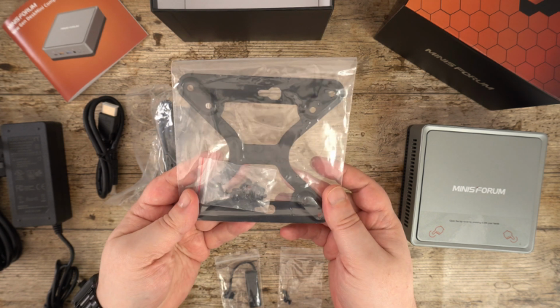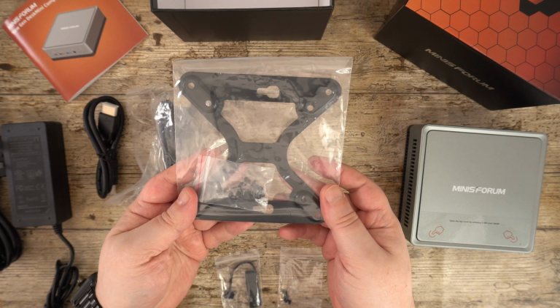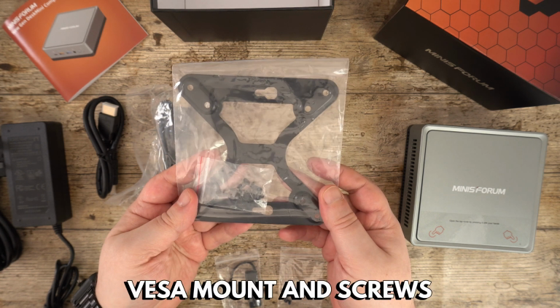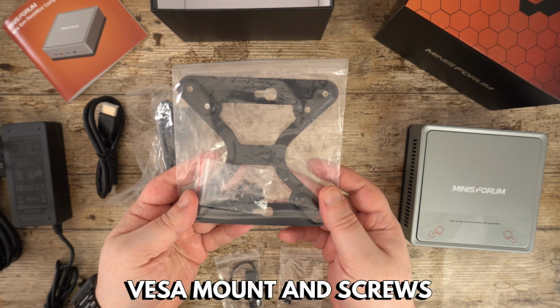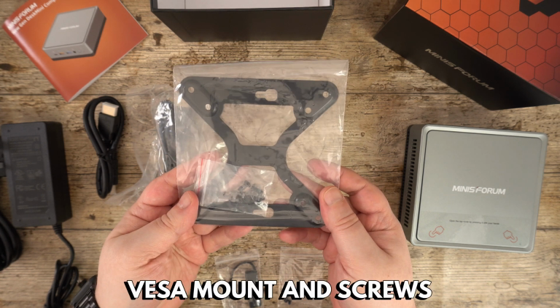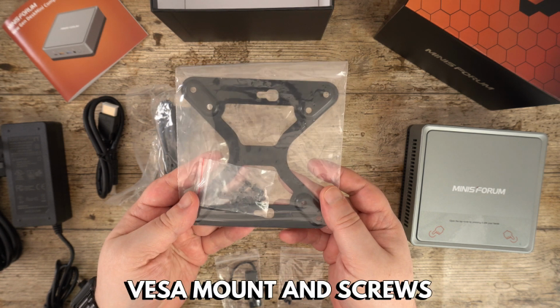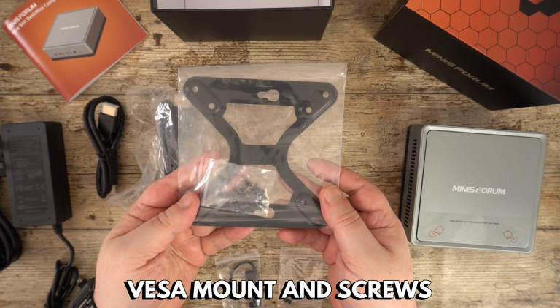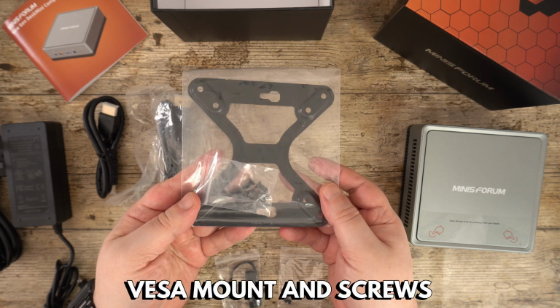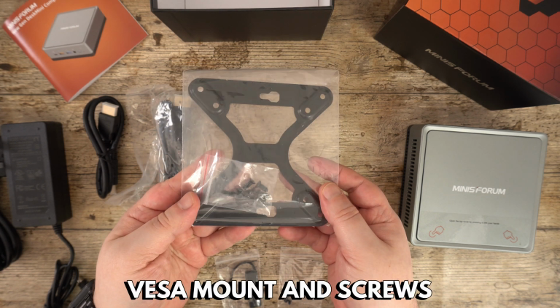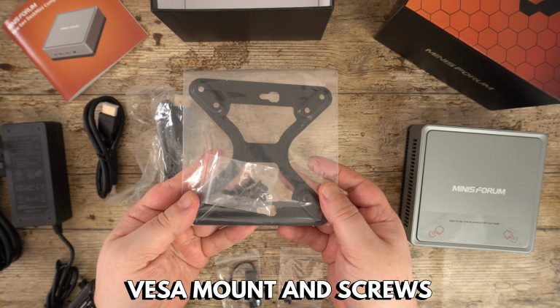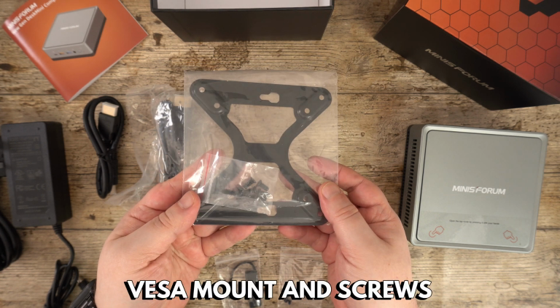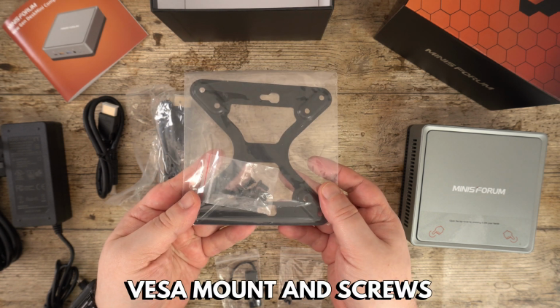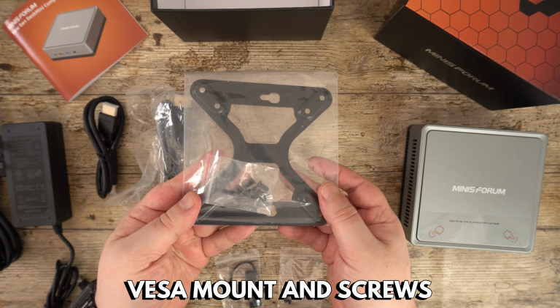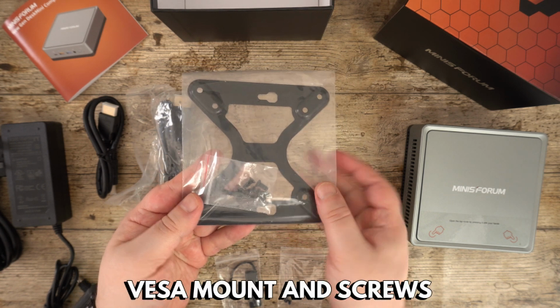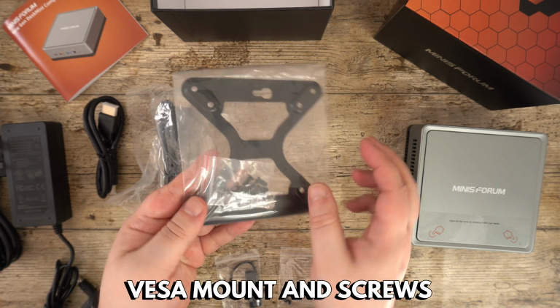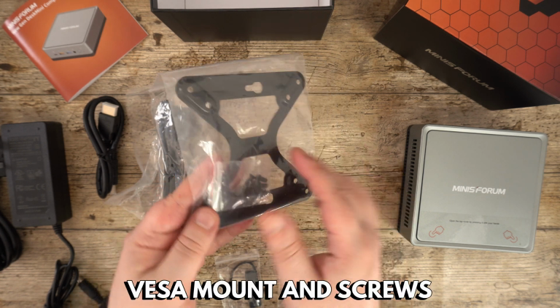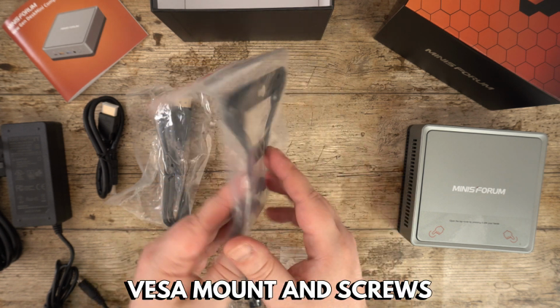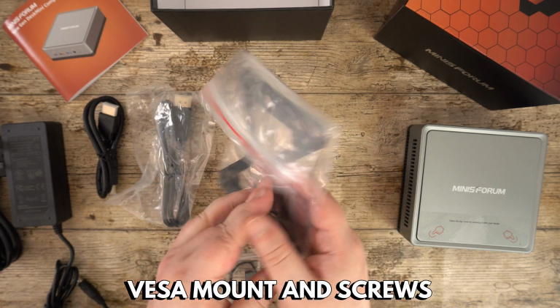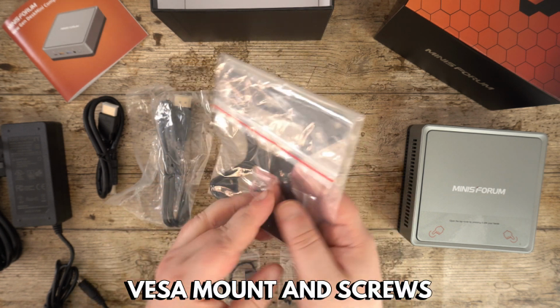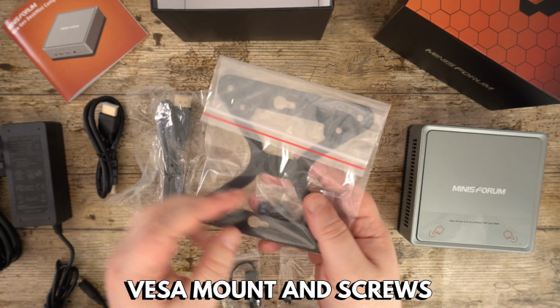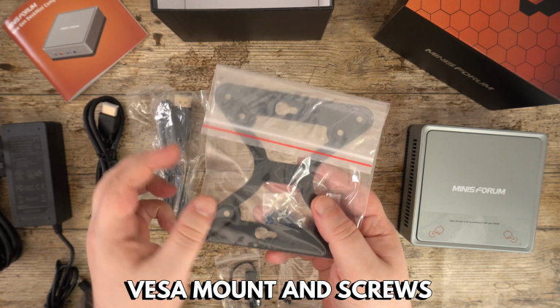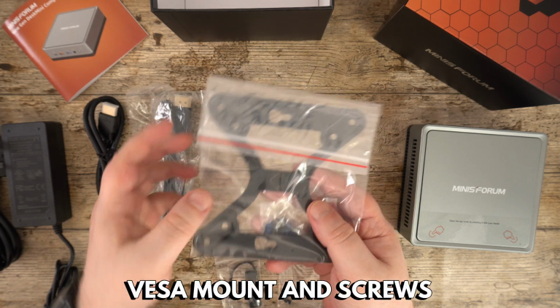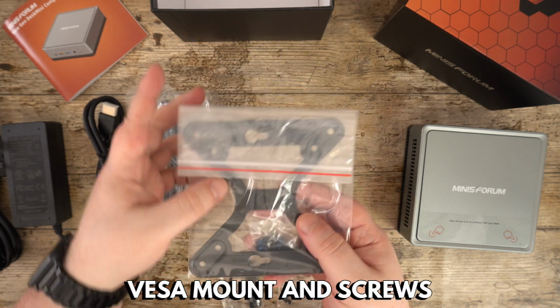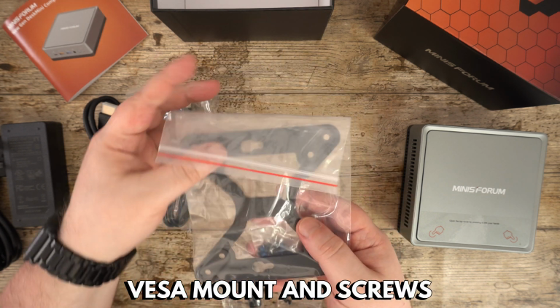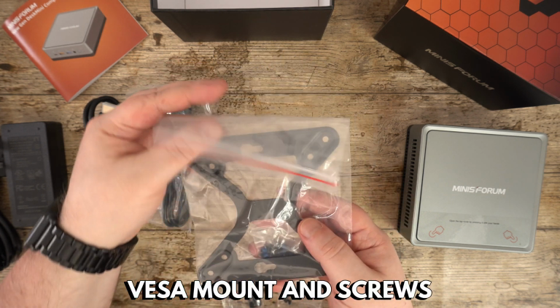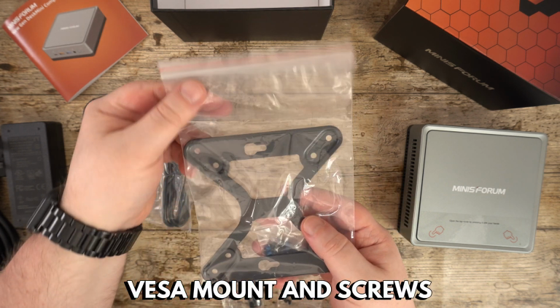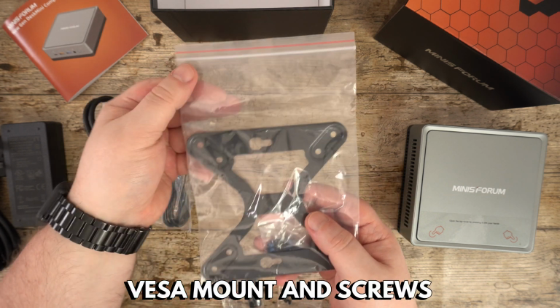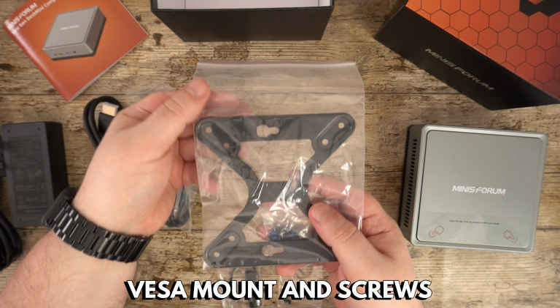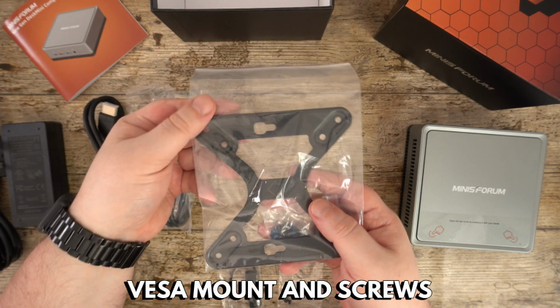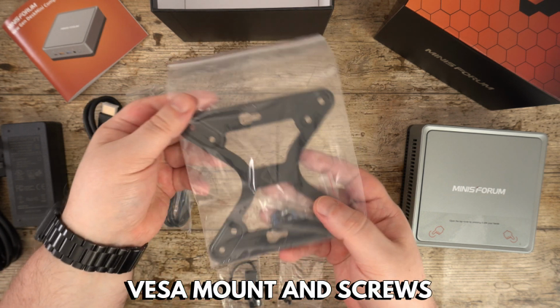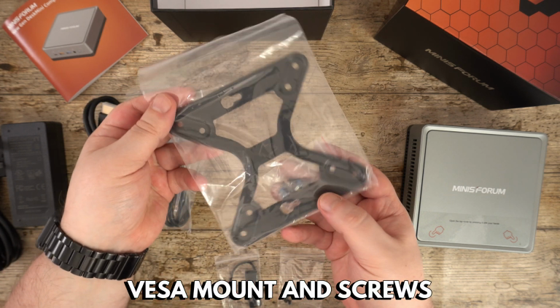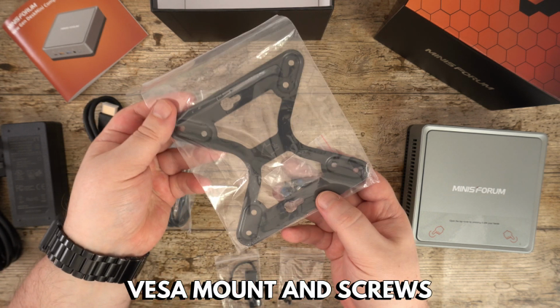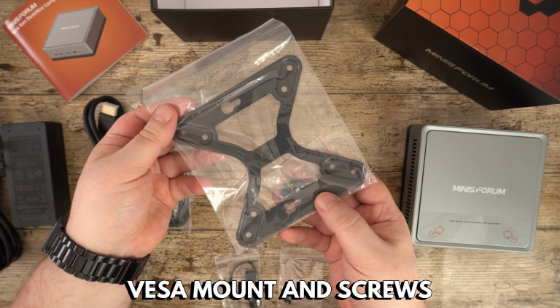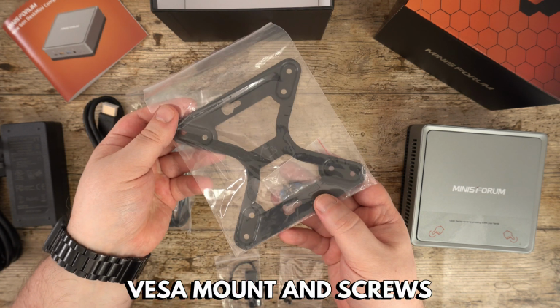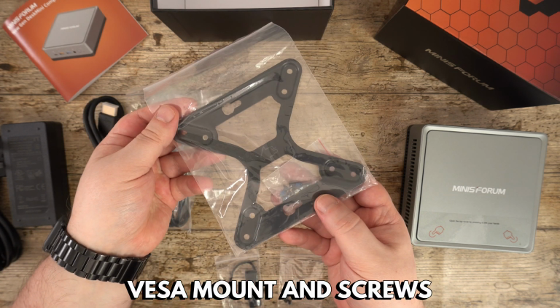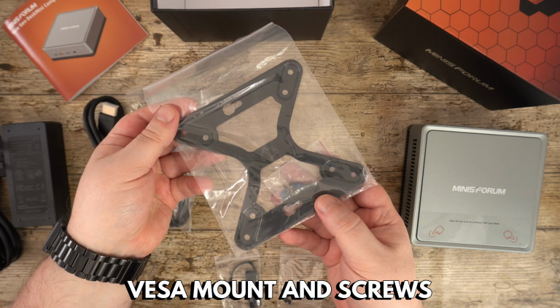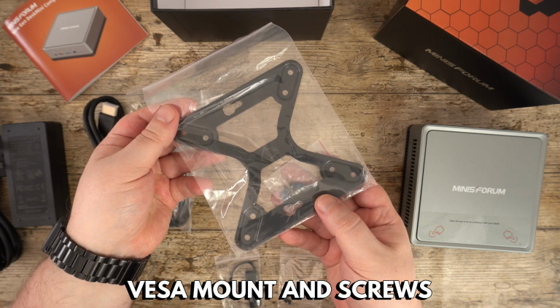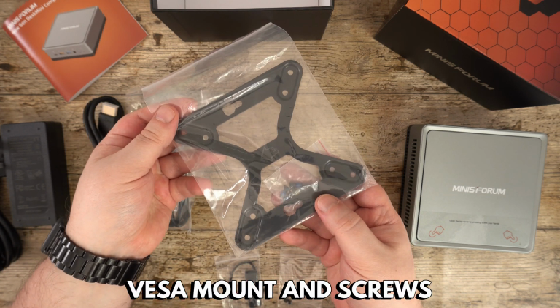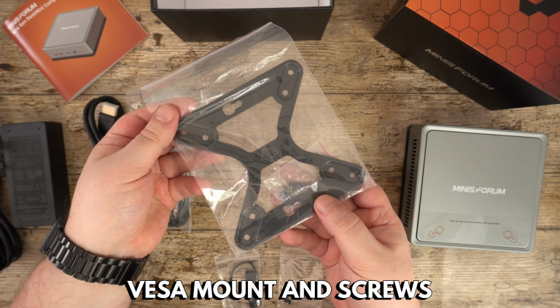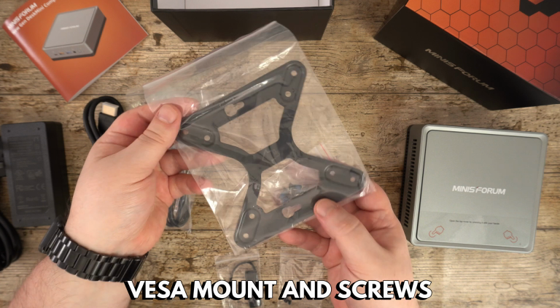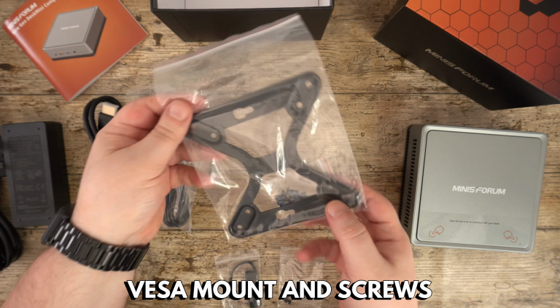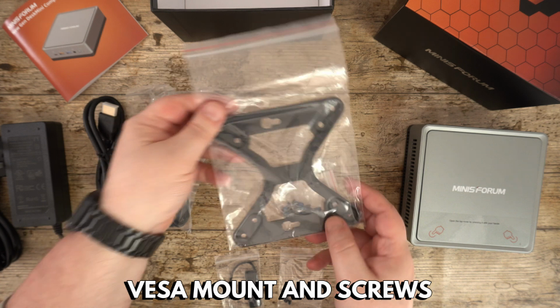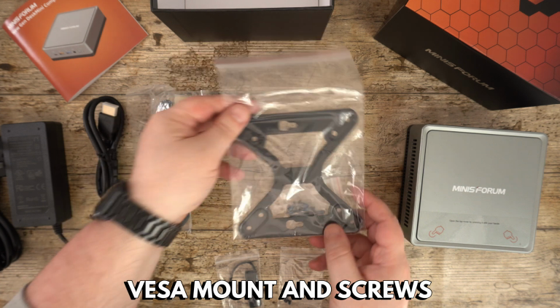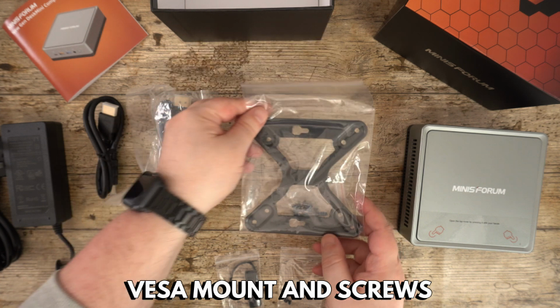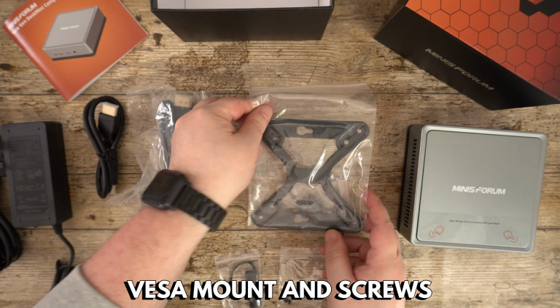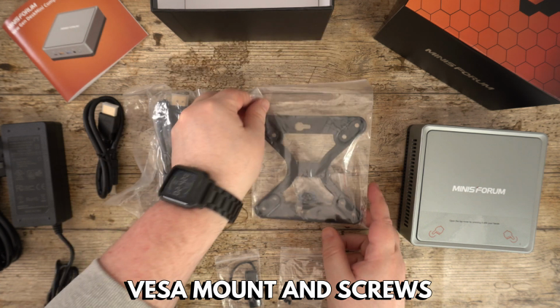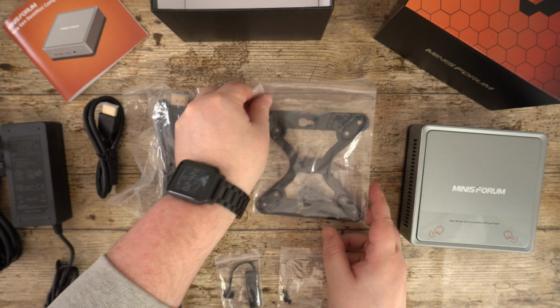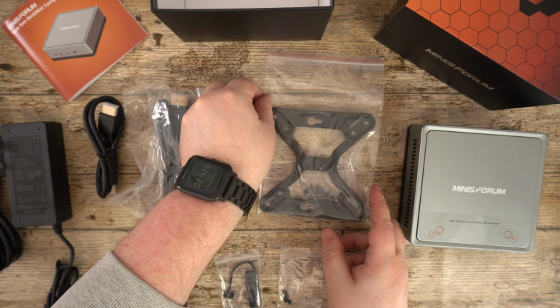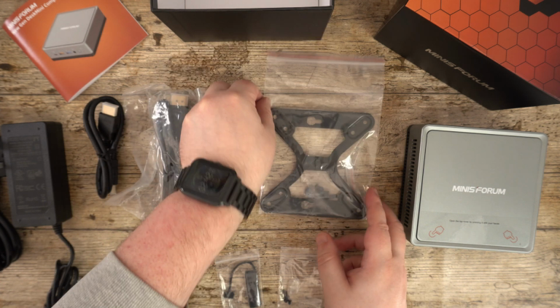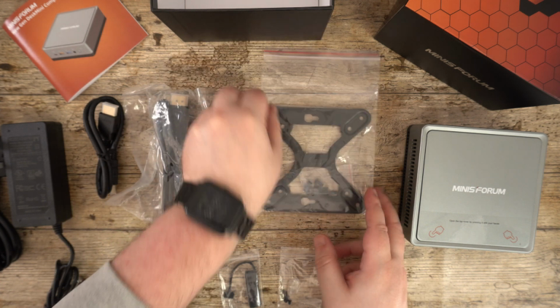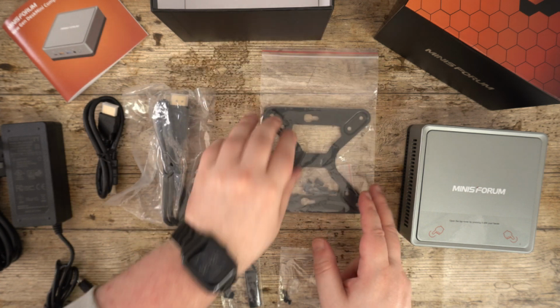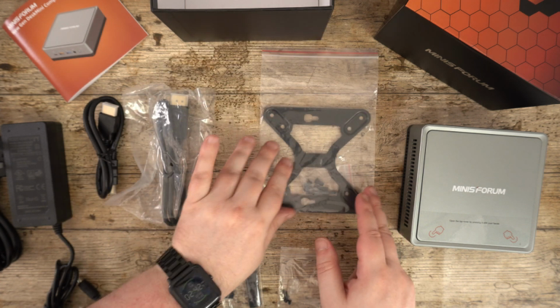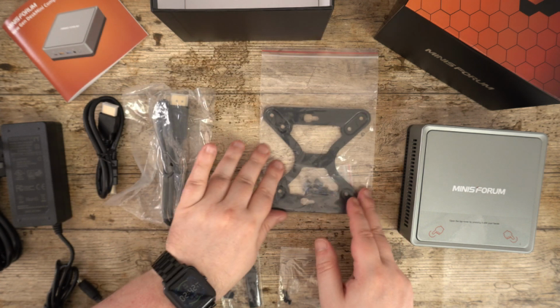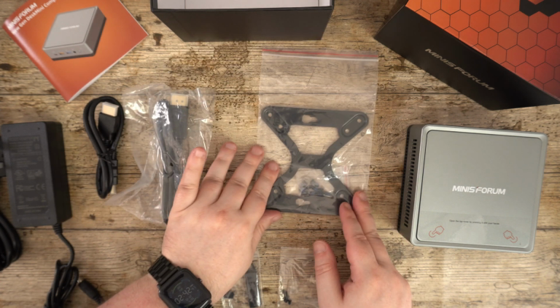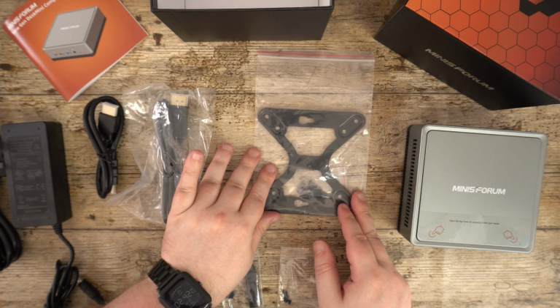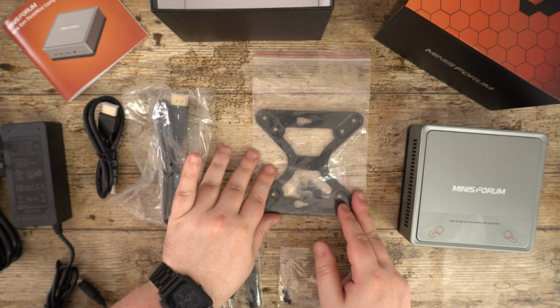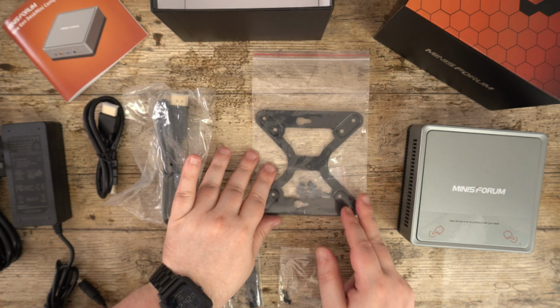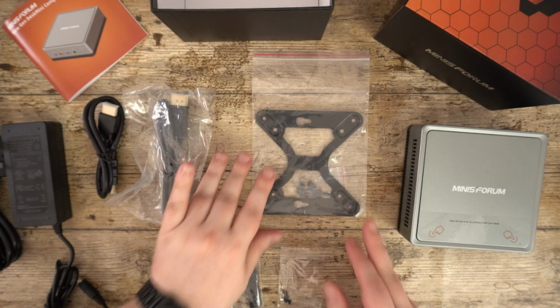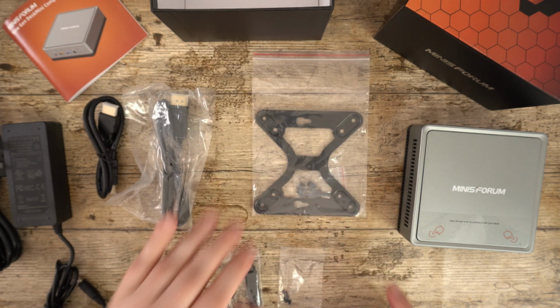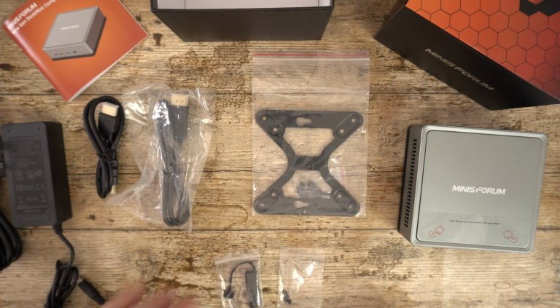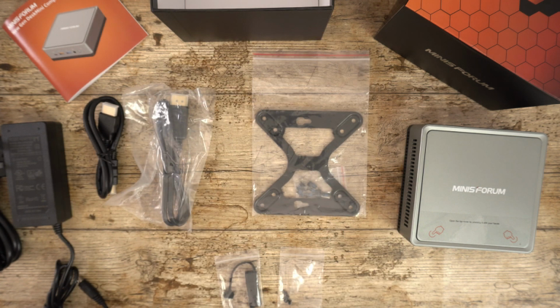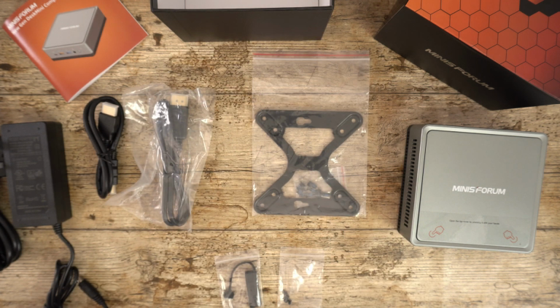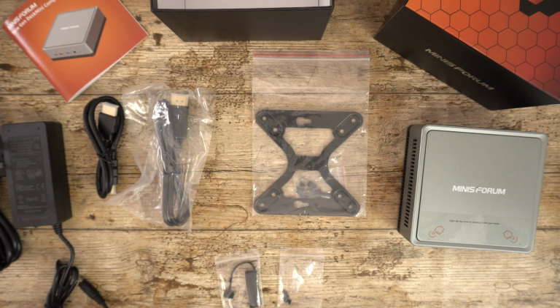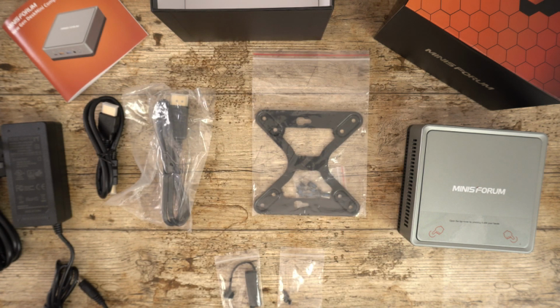And last but not least, there is a VESA mount and screws for attaching the mini PC to your monitor or TV.